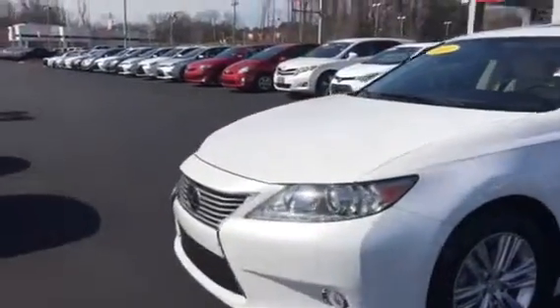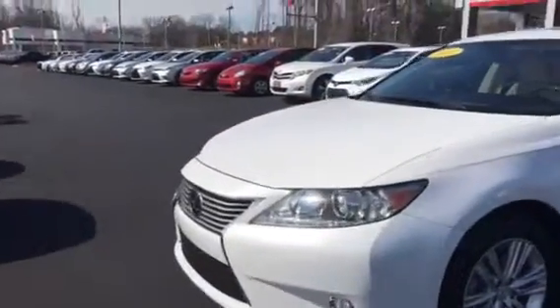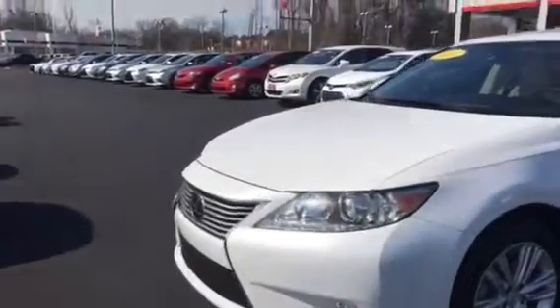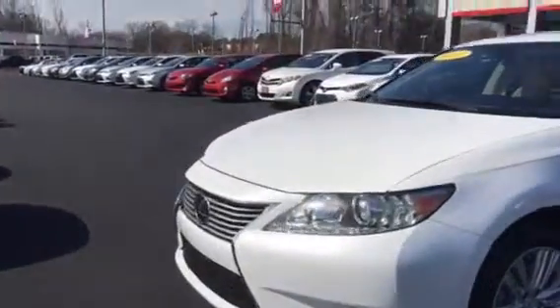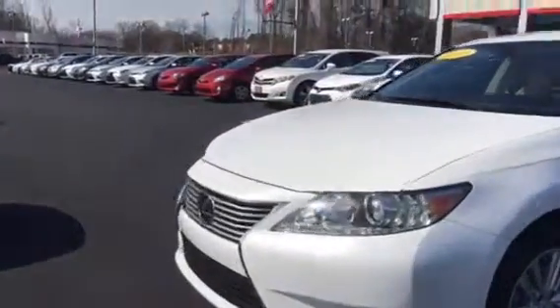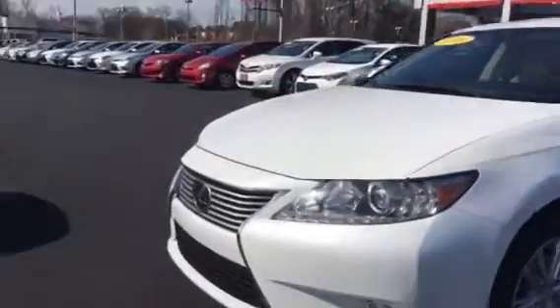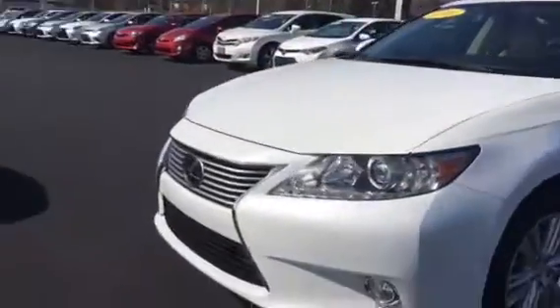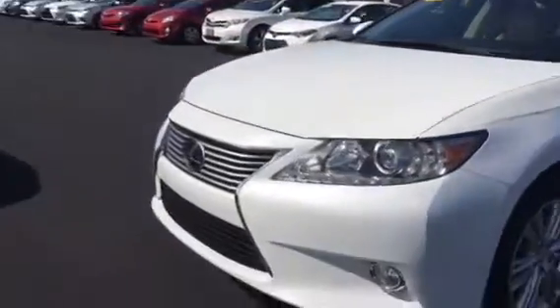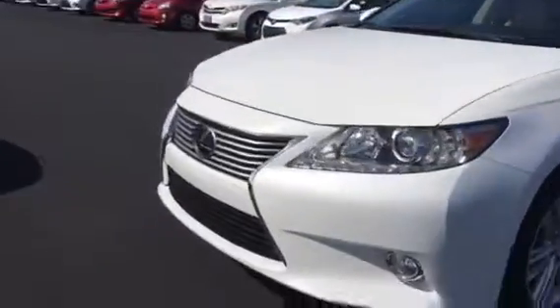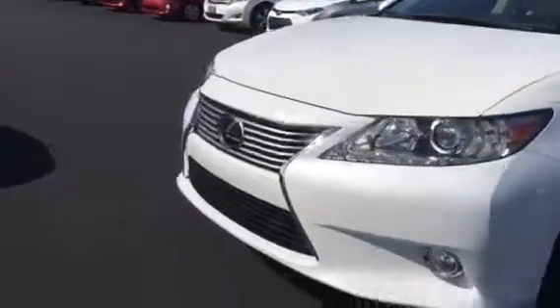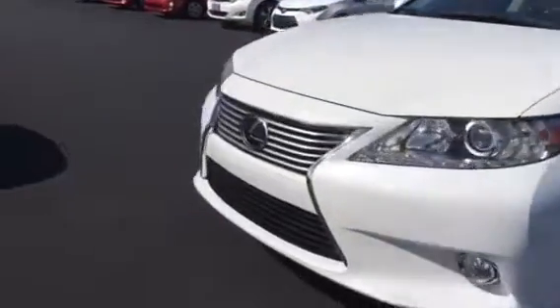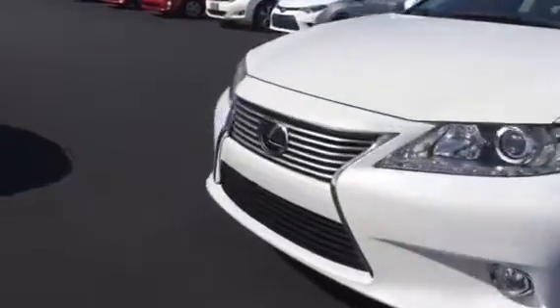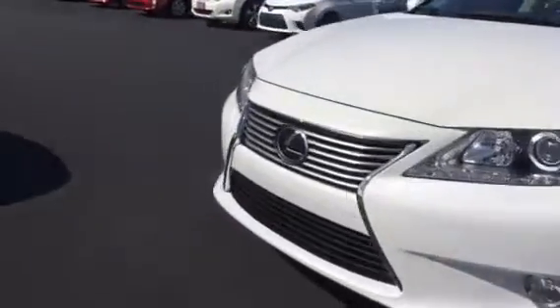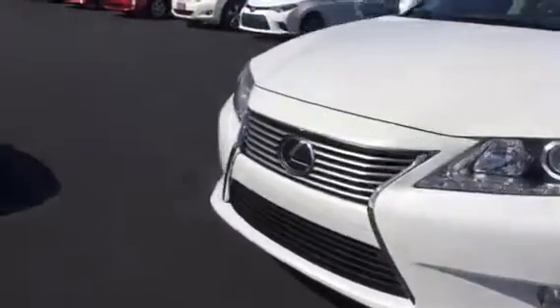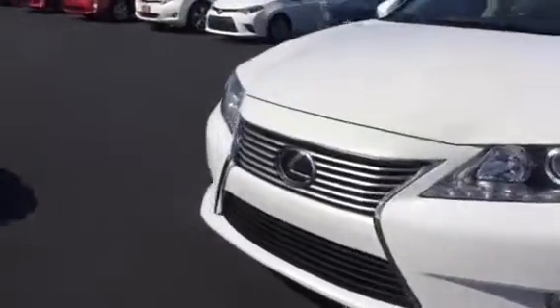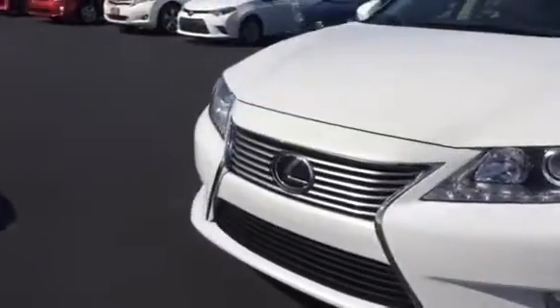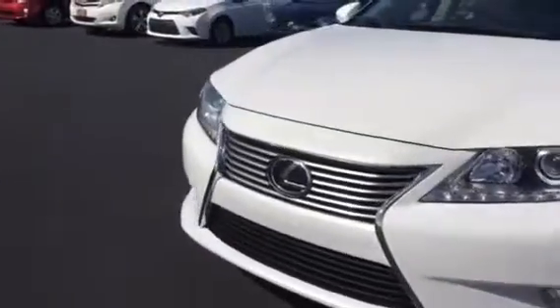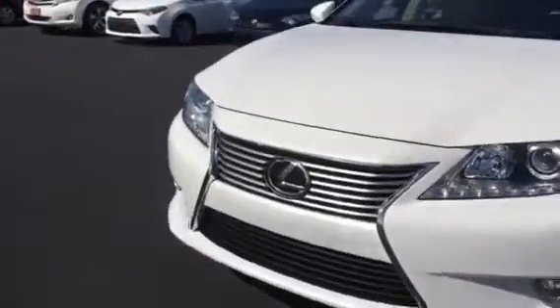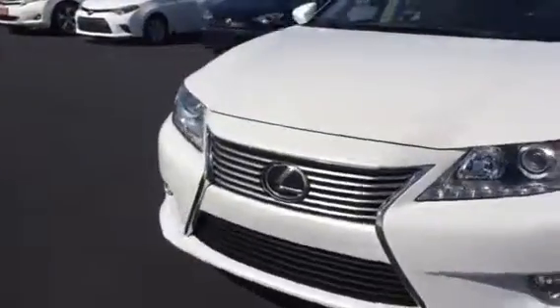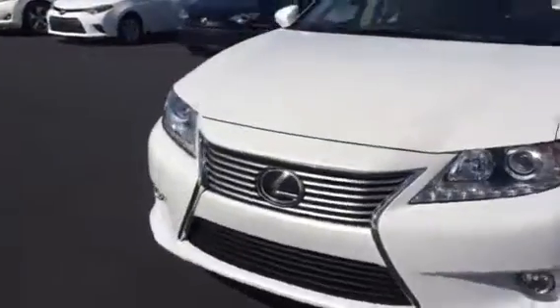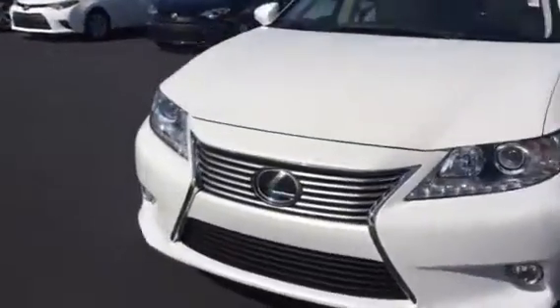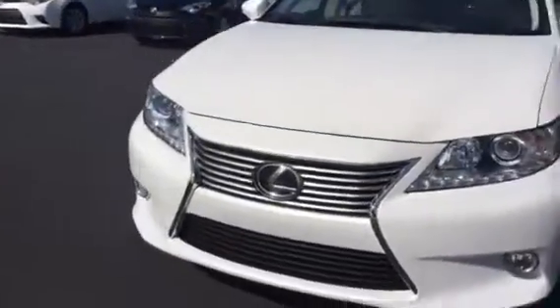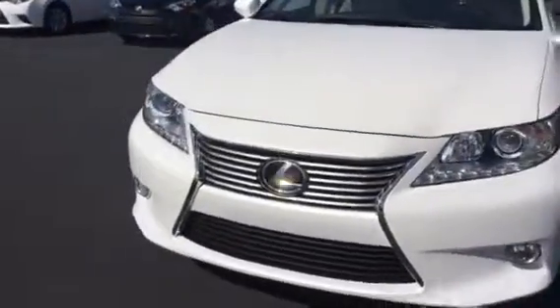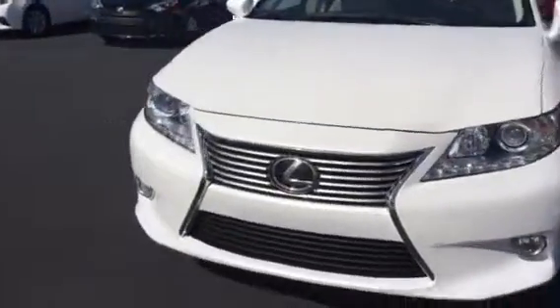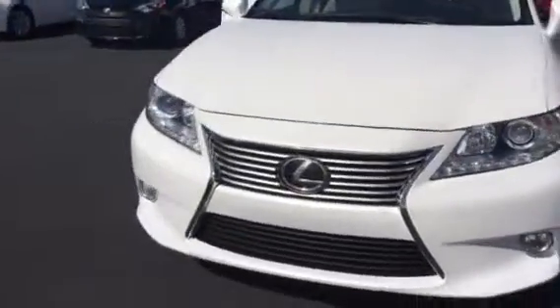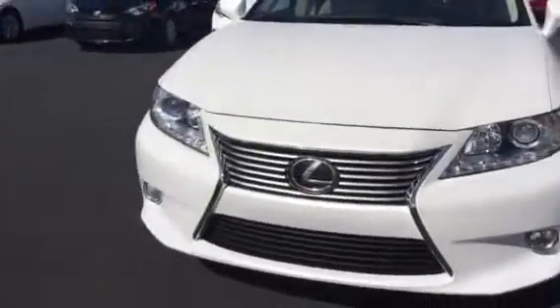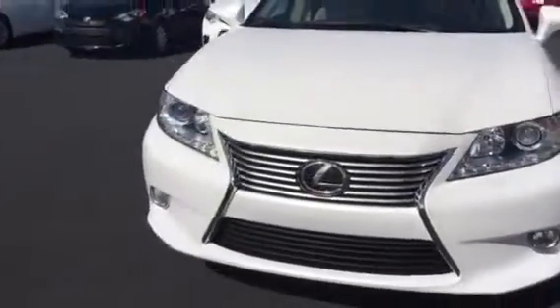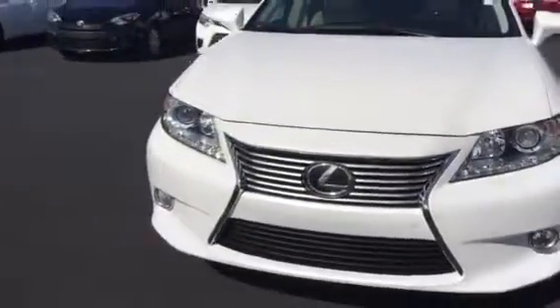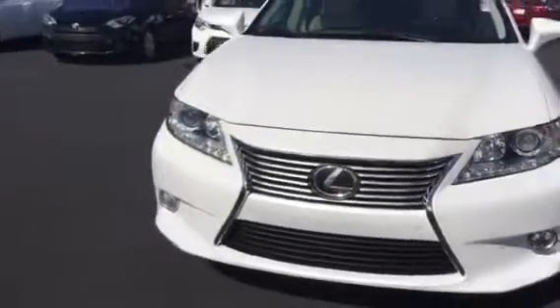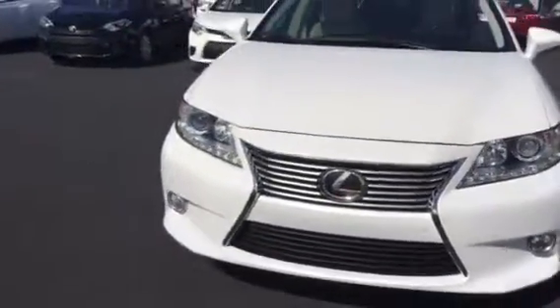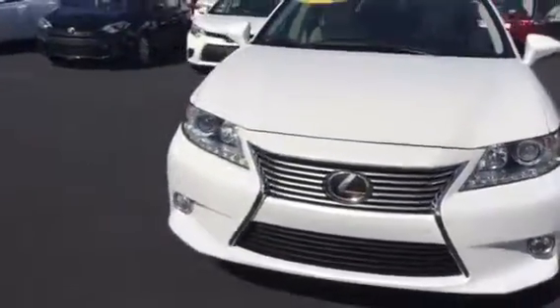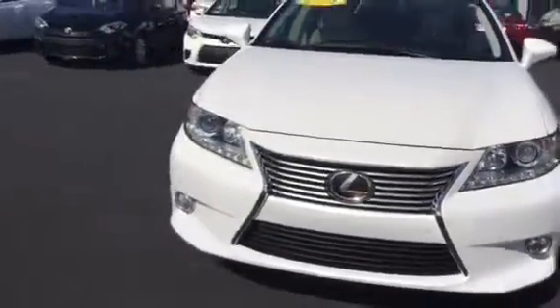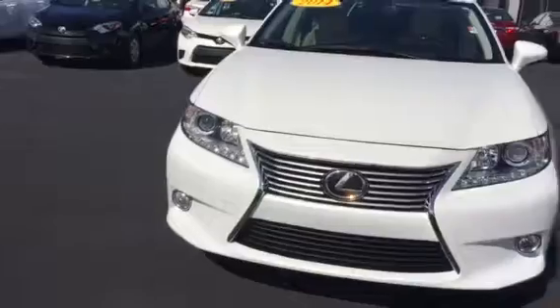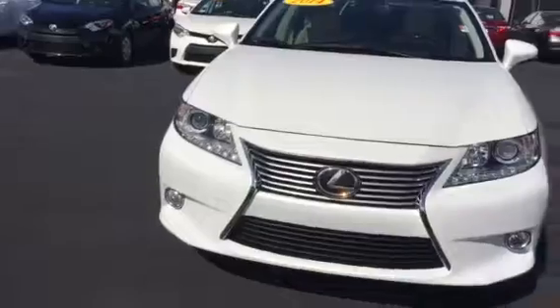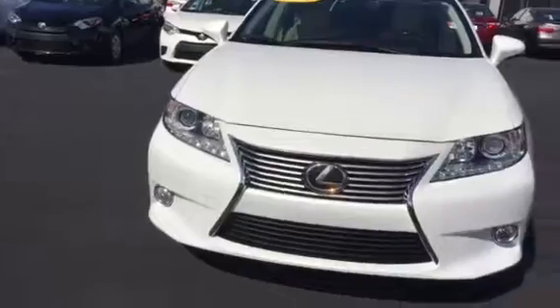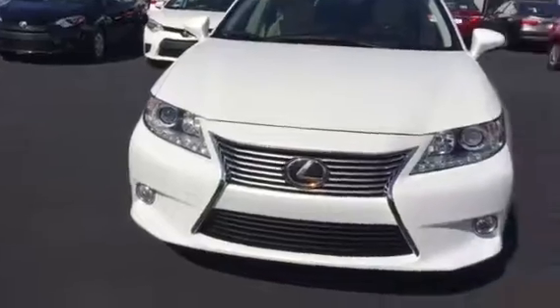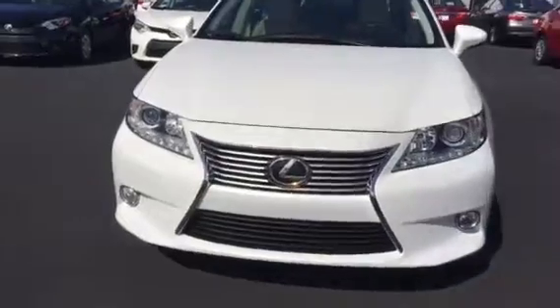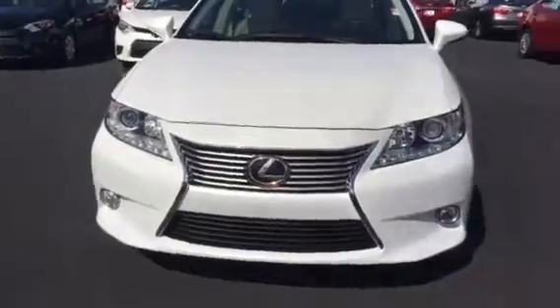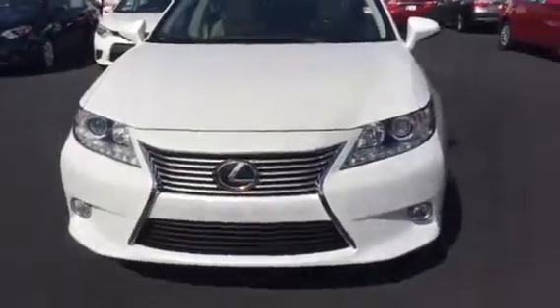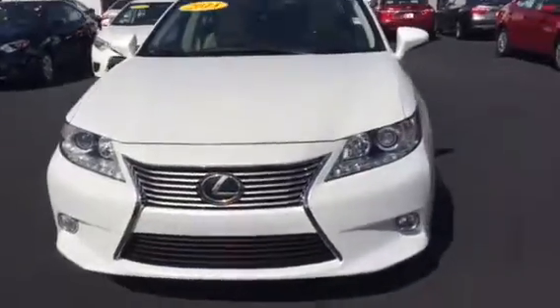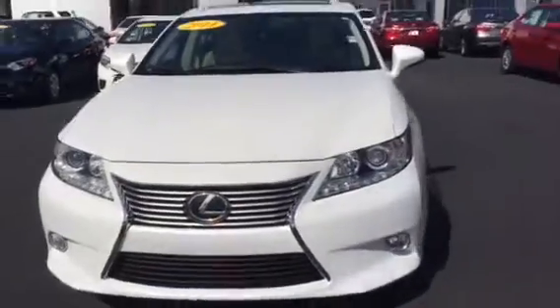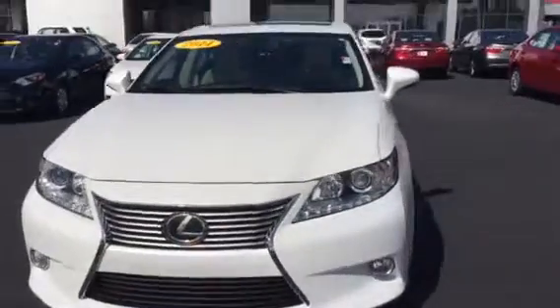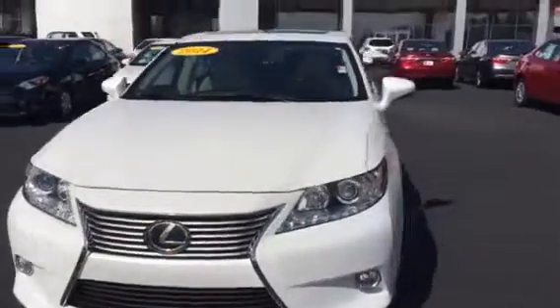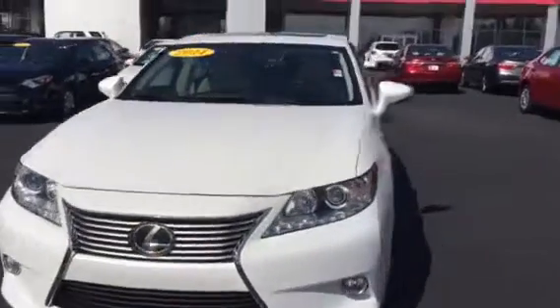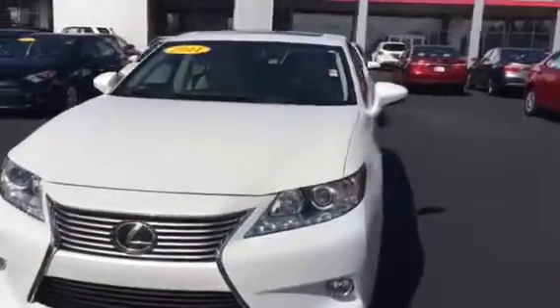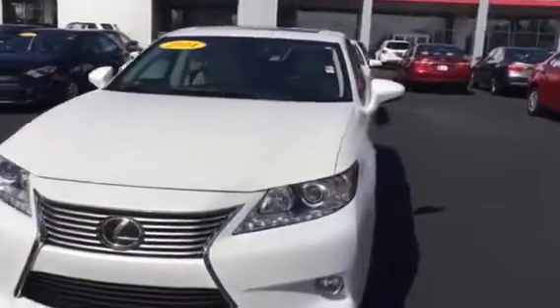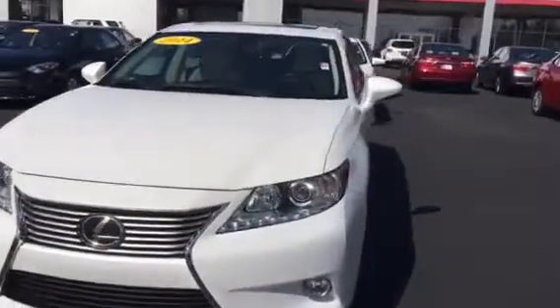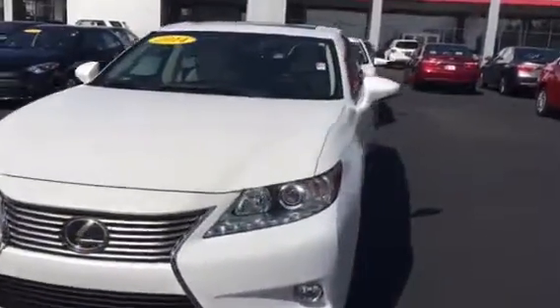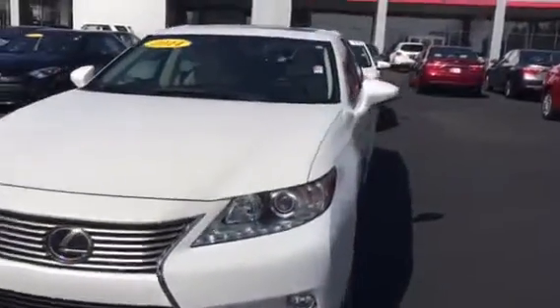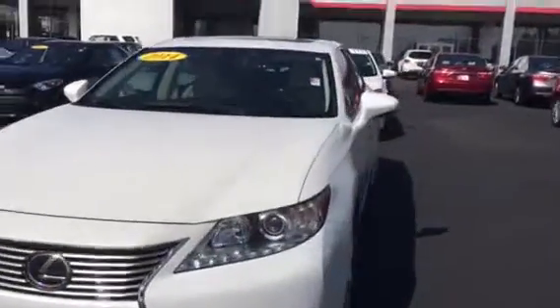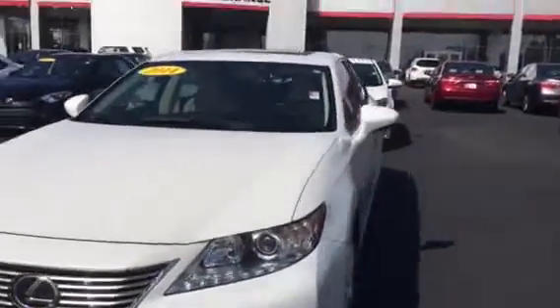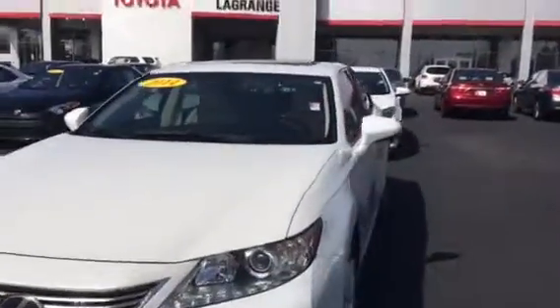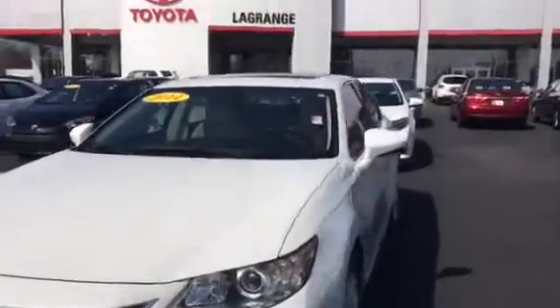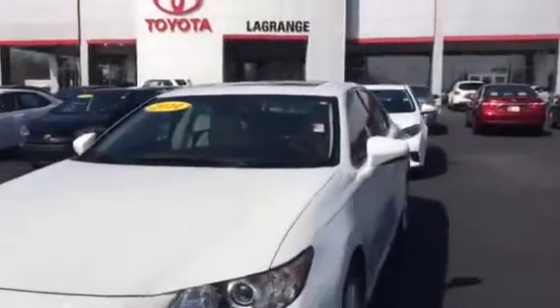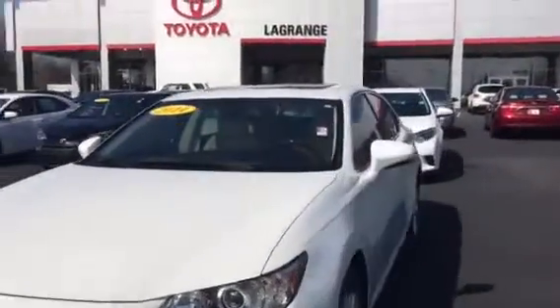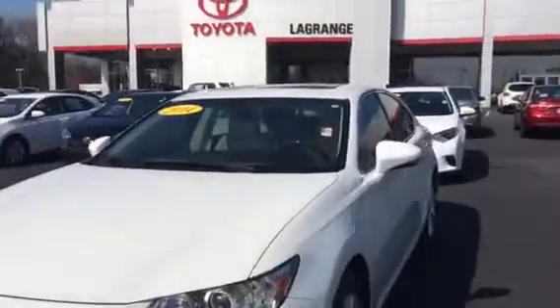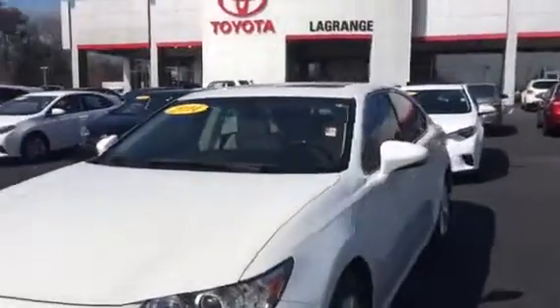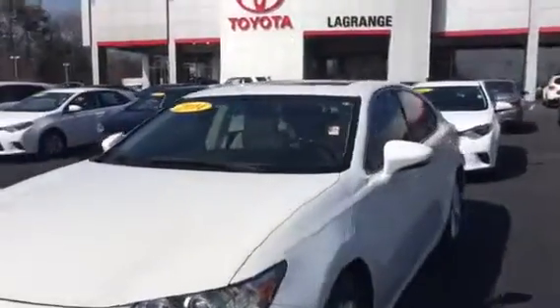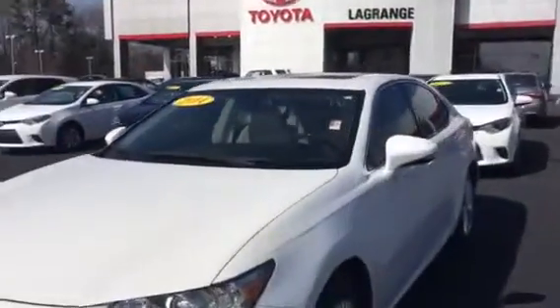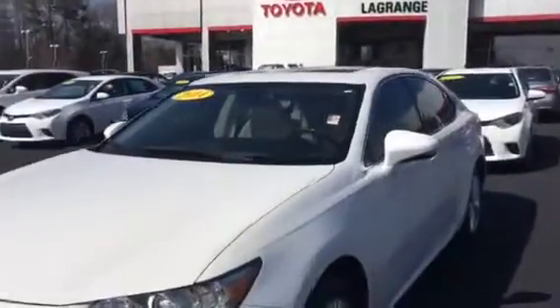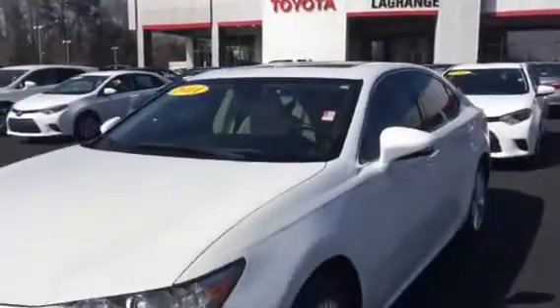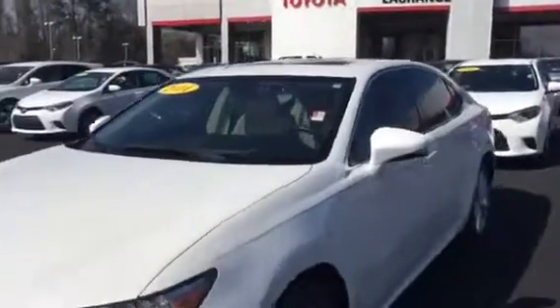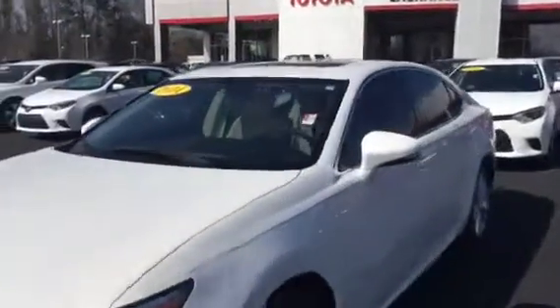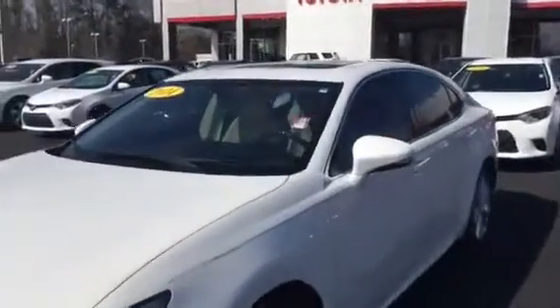Let me show you the front. It's got the fog light, and it does have the sensors here in the front. It also has the sensors in the back.